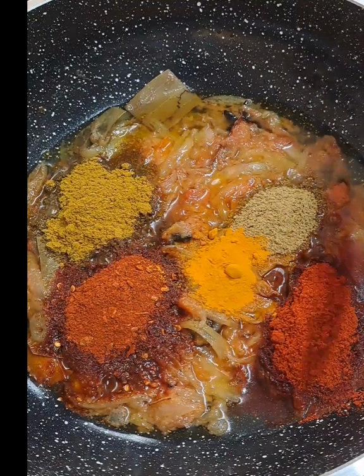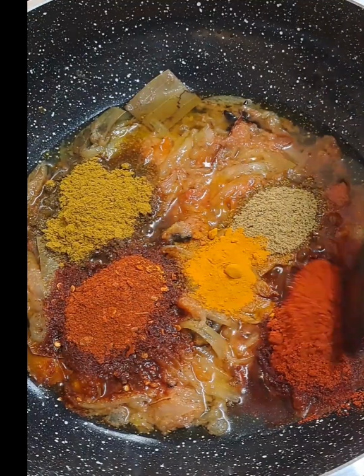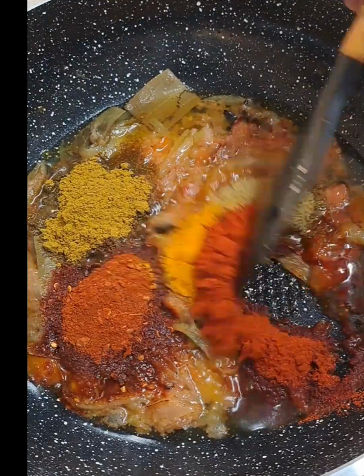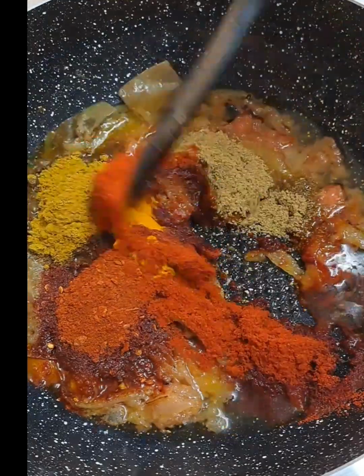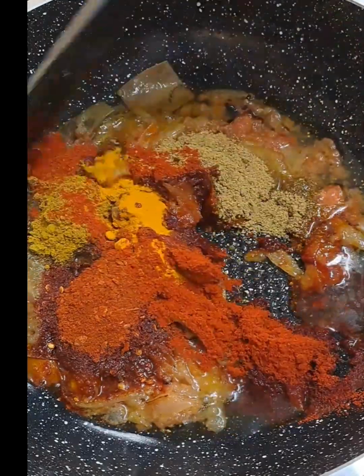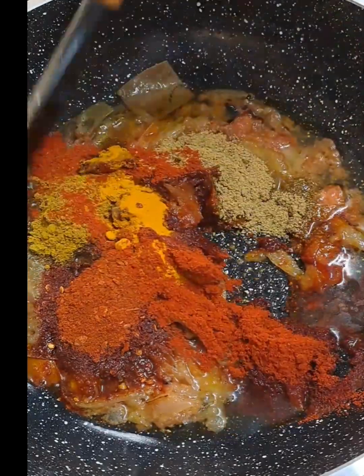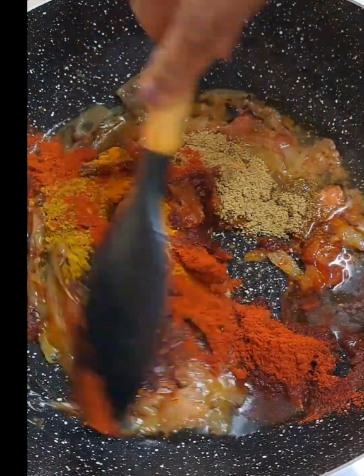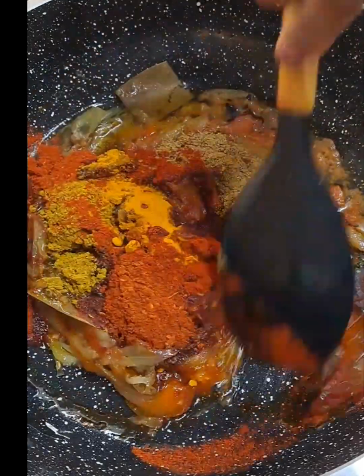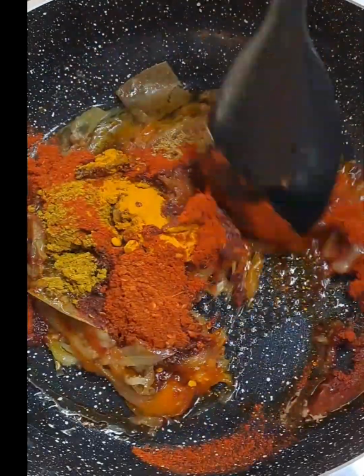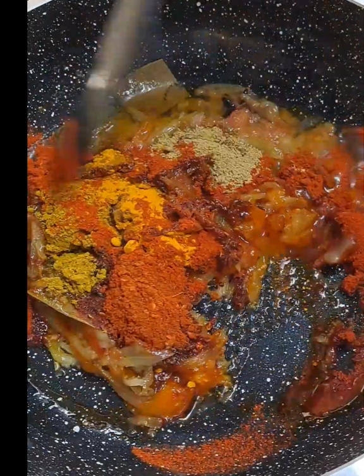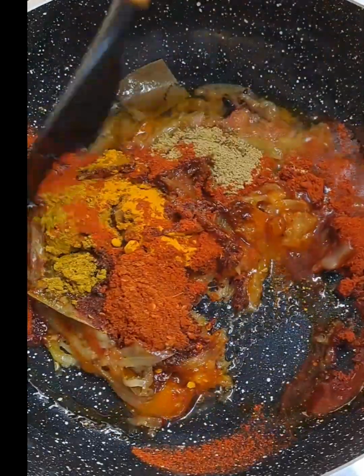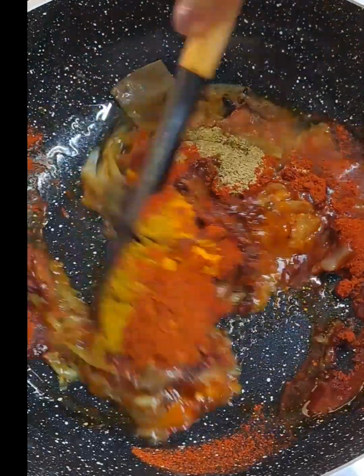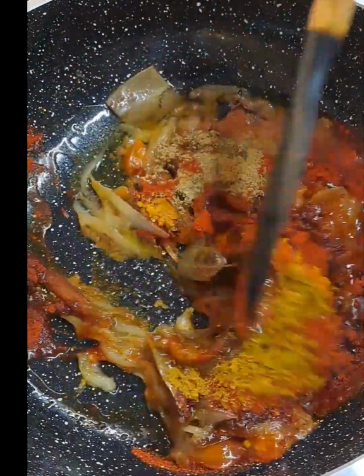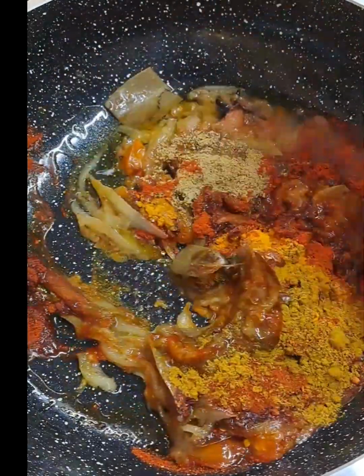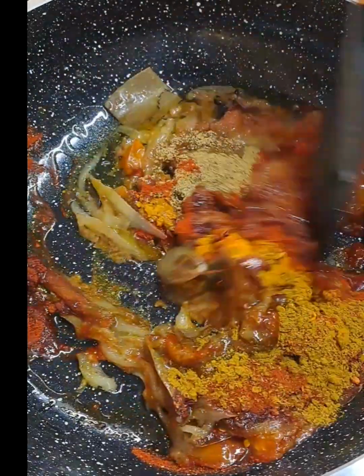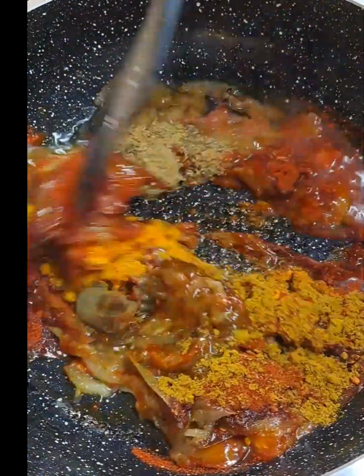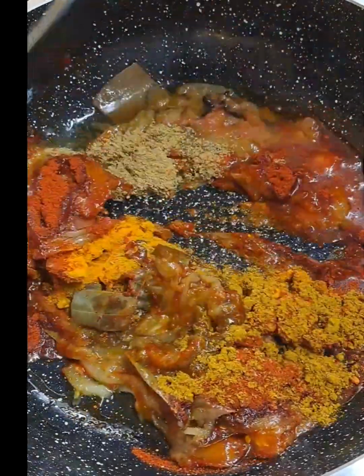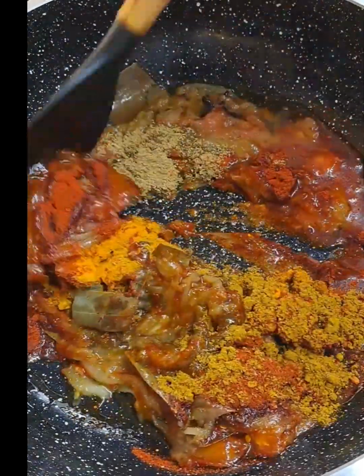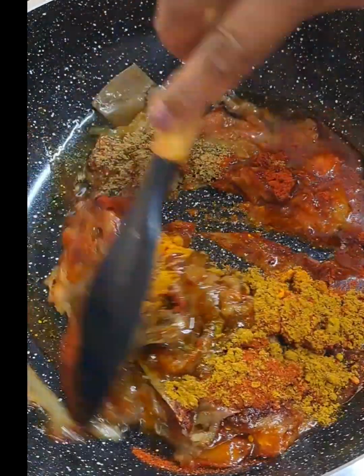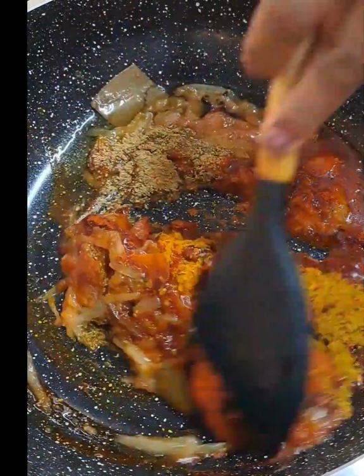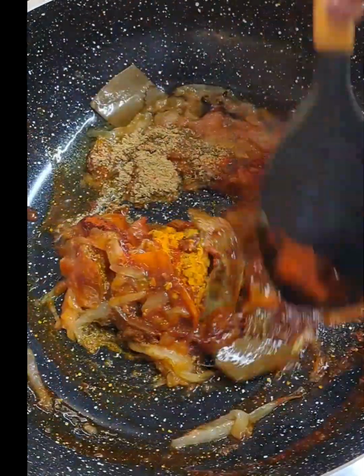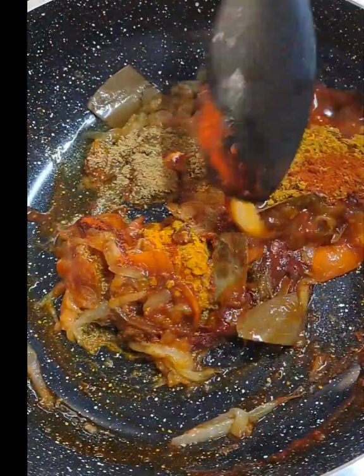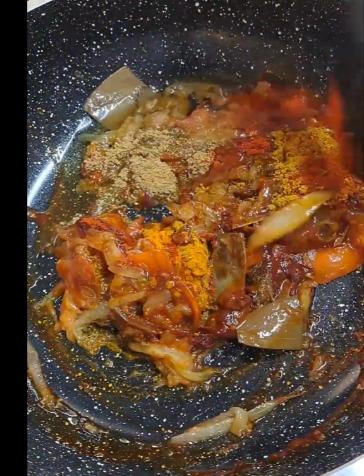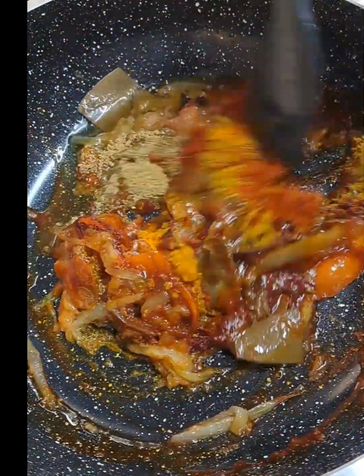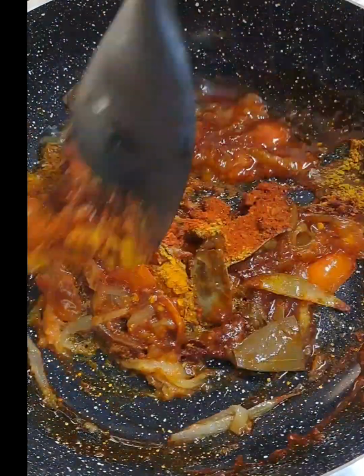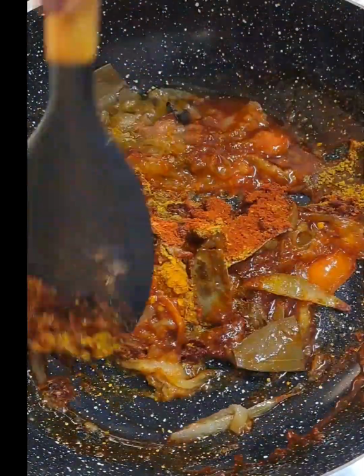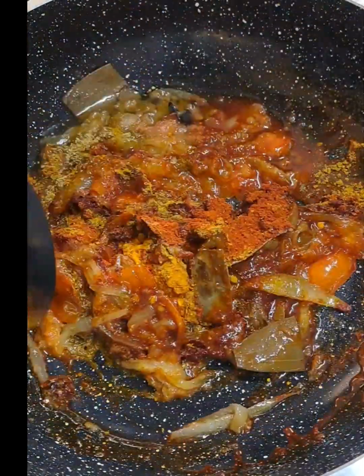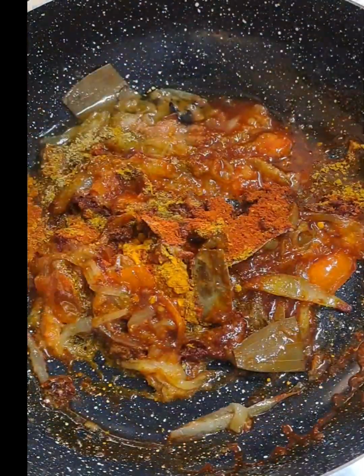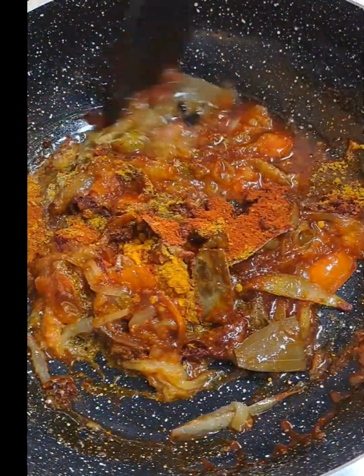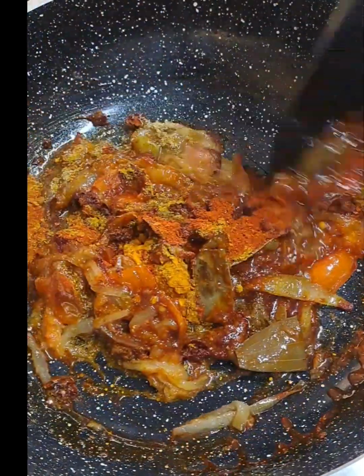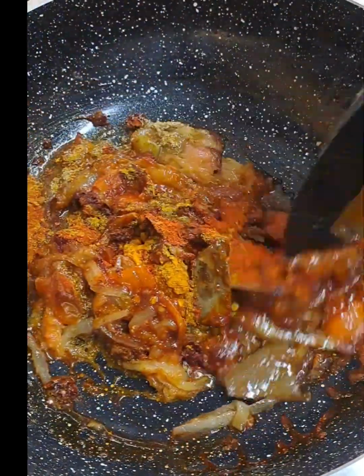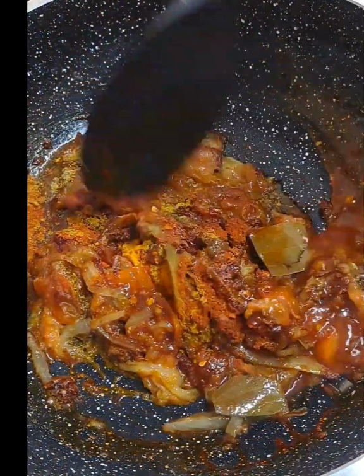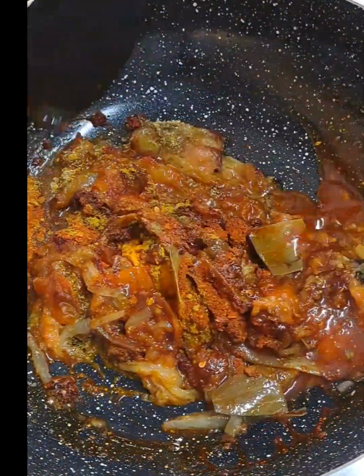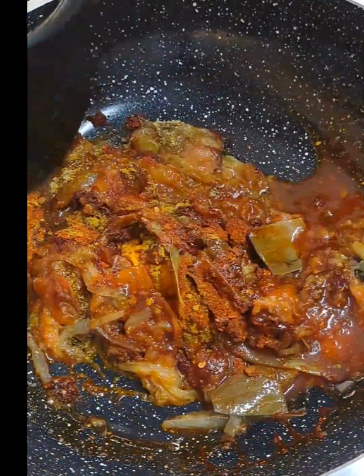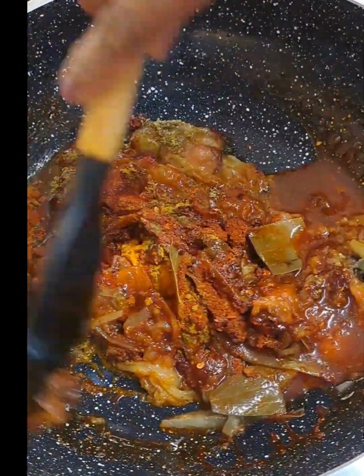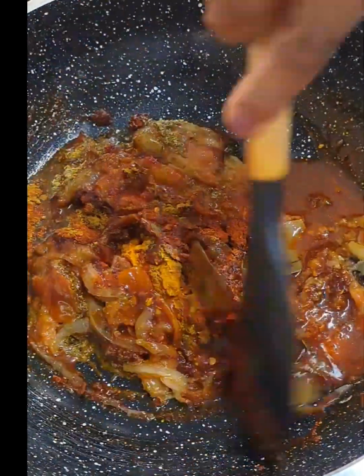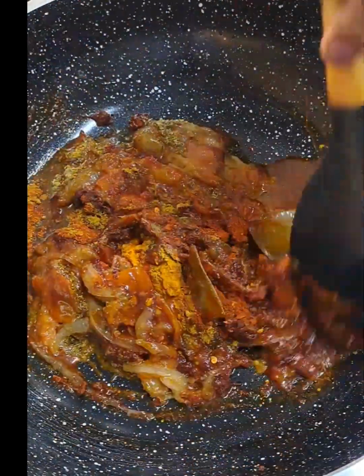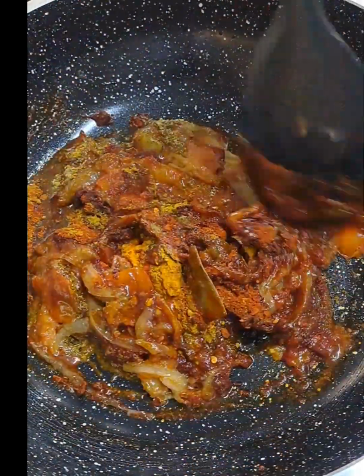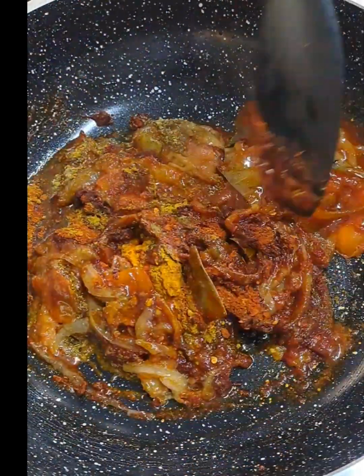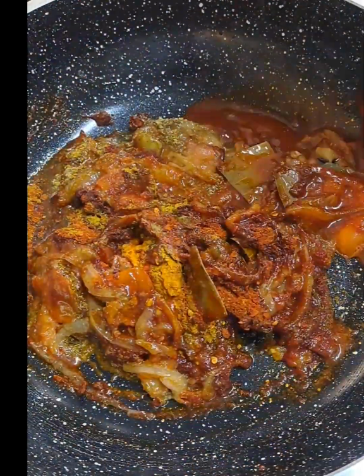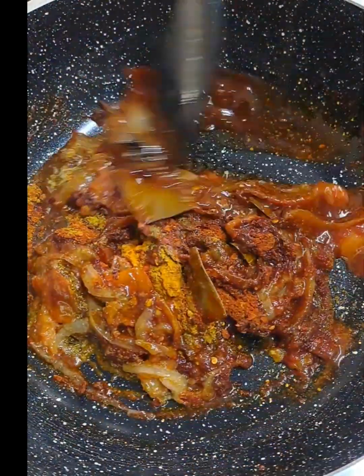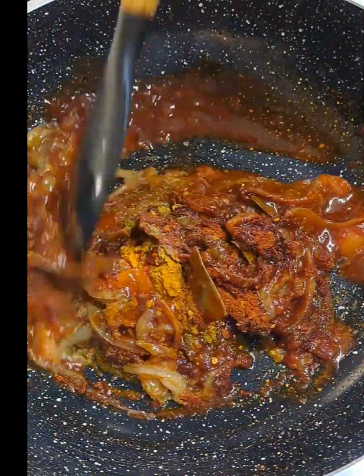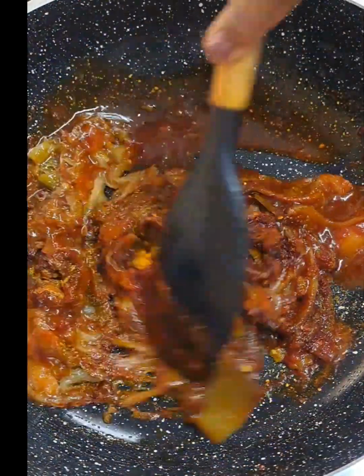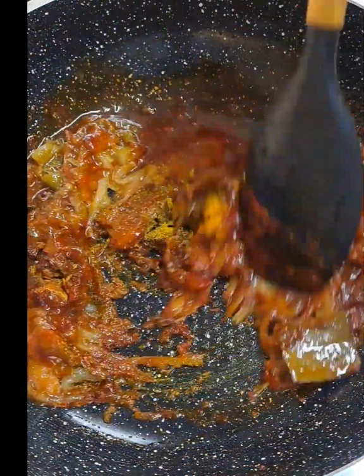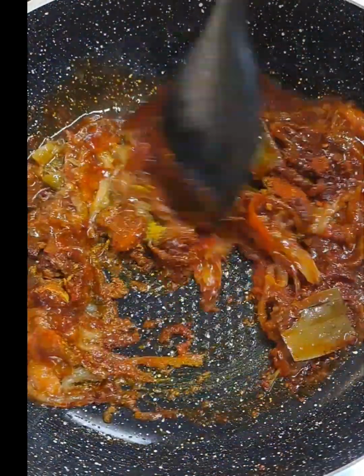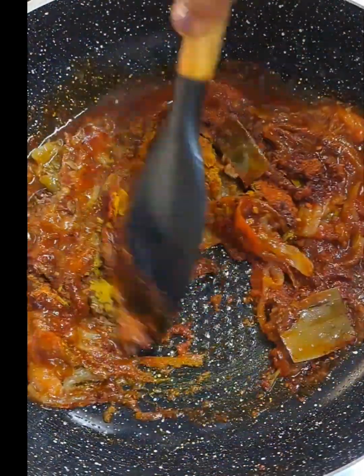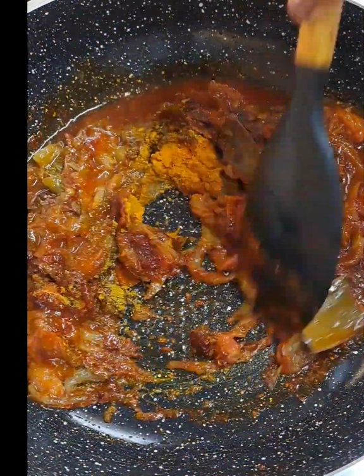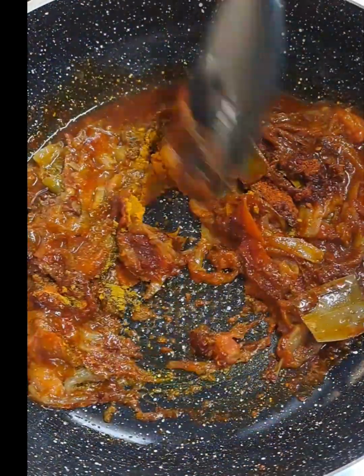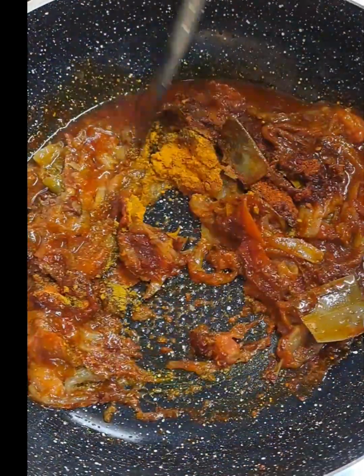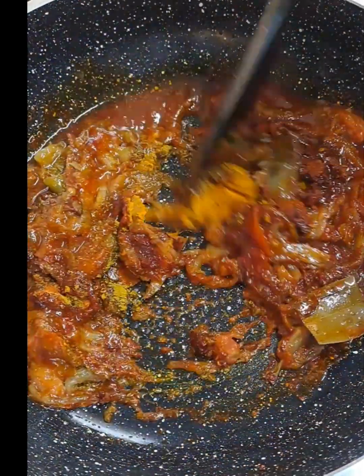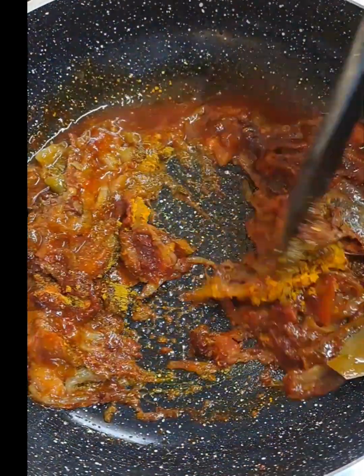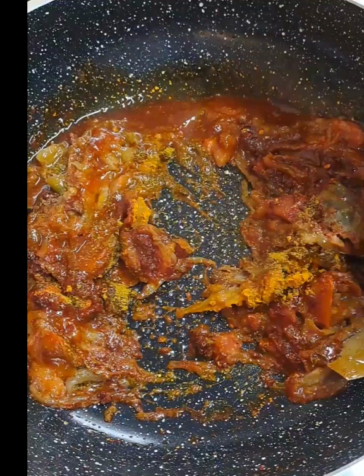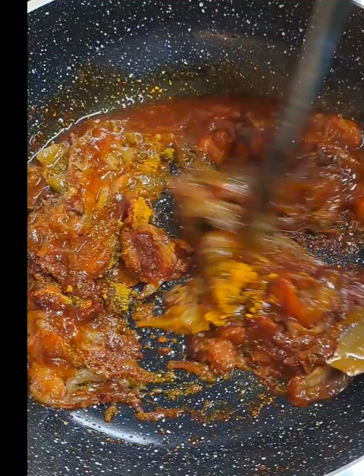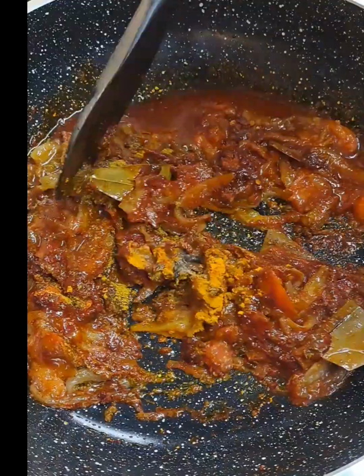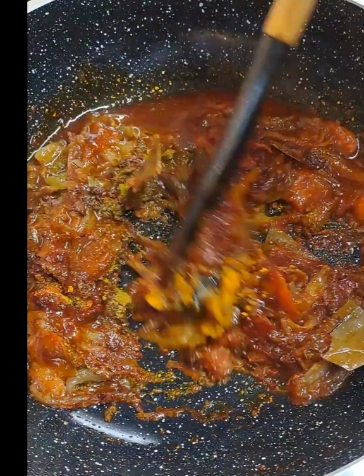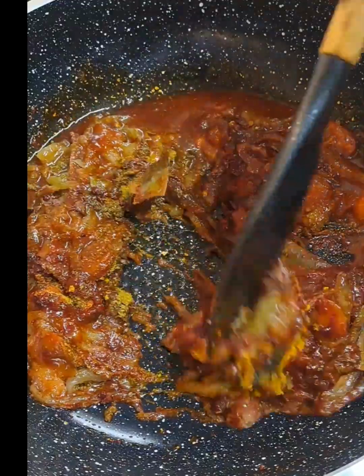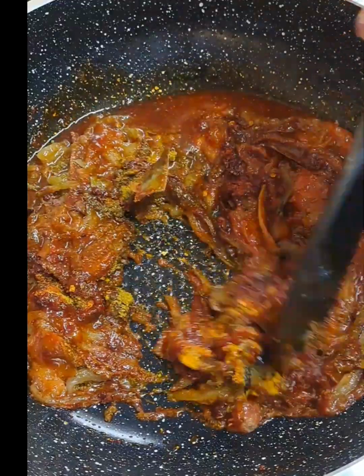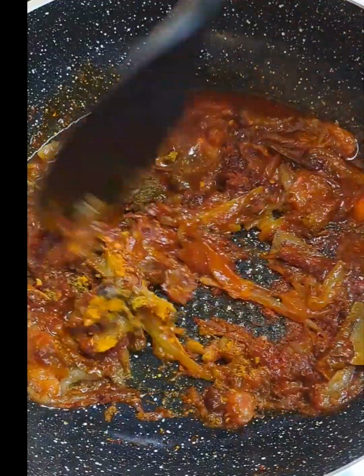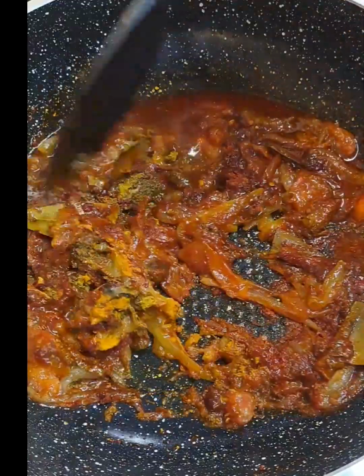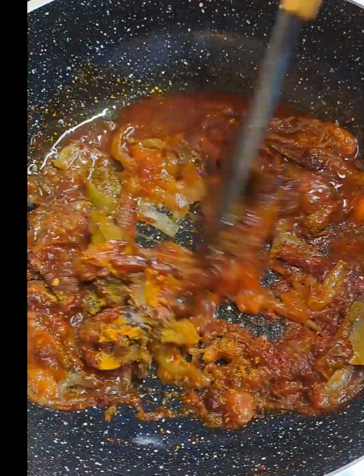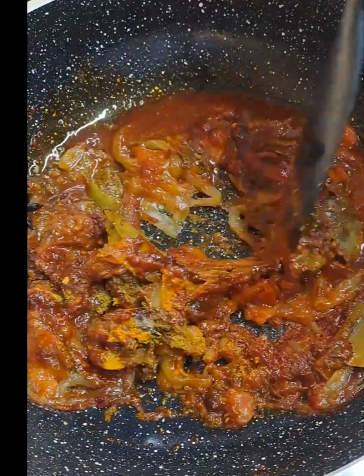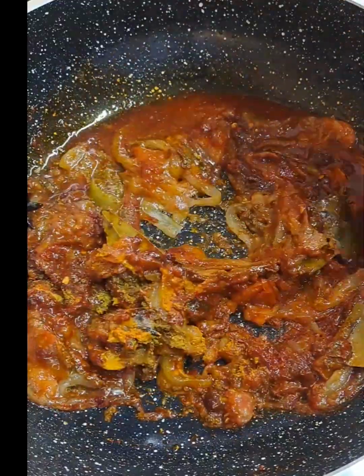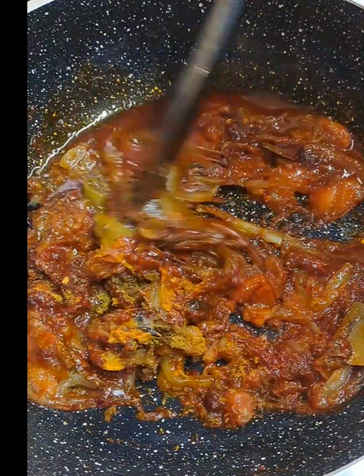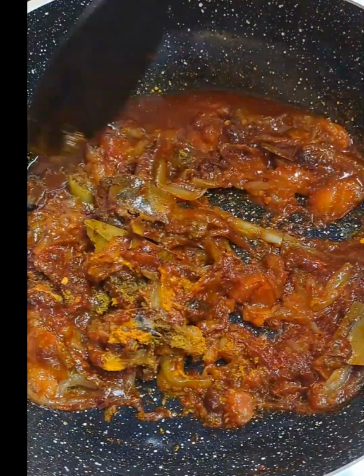And half a teaspoon of turmeric powder. Give it all a good mix. Wow, look at this color!